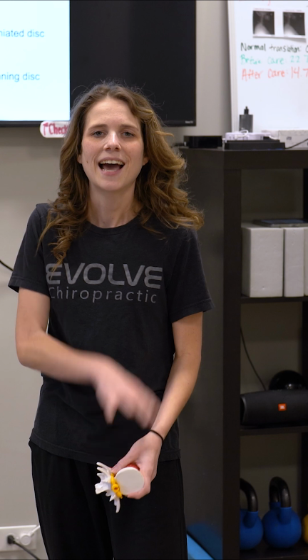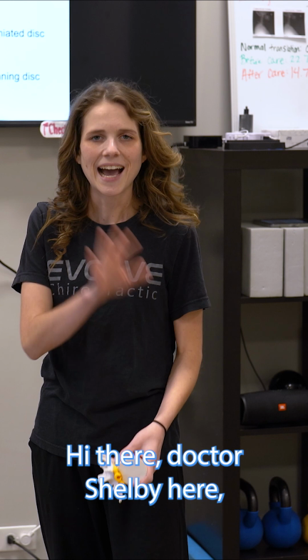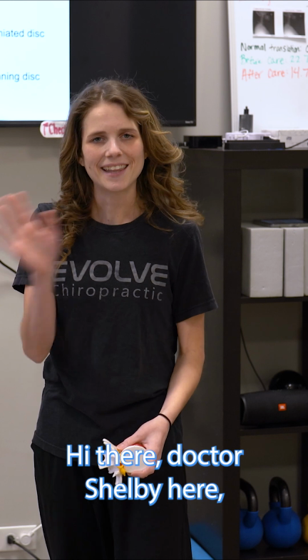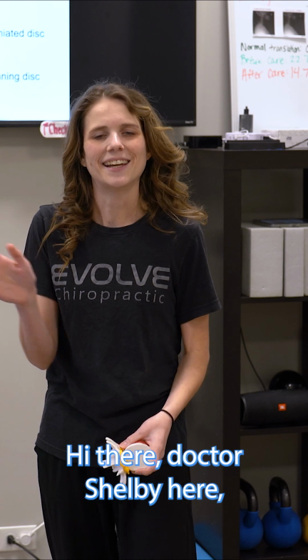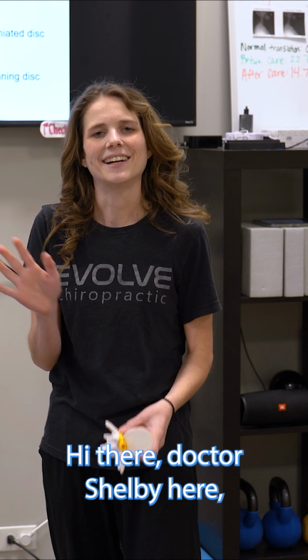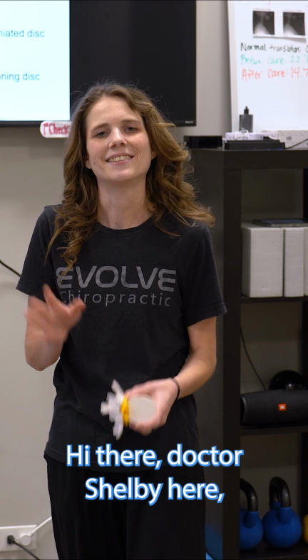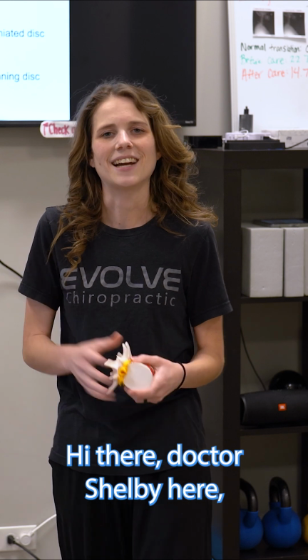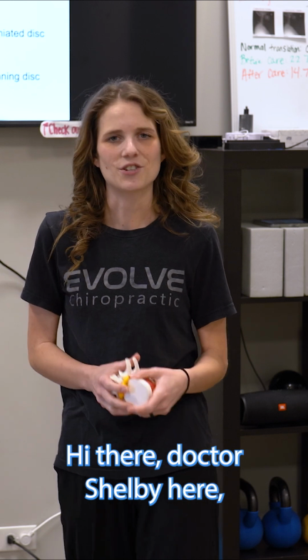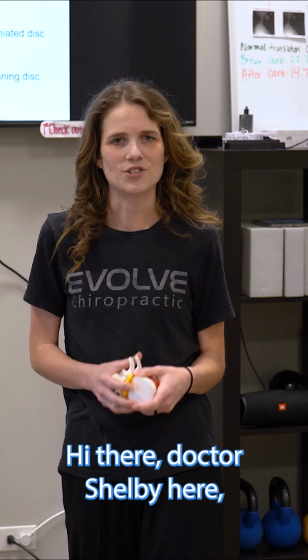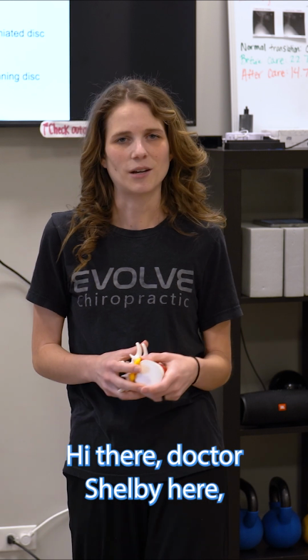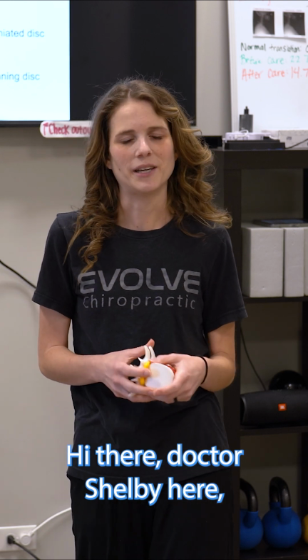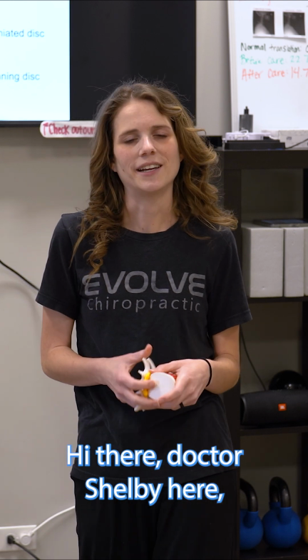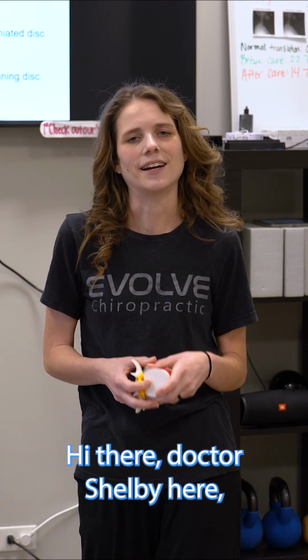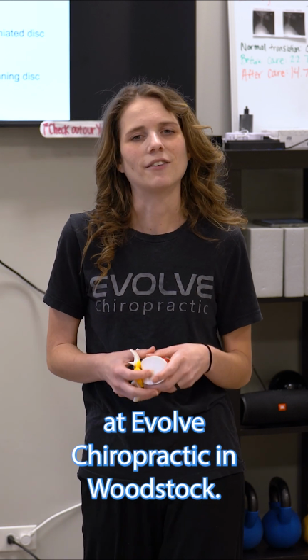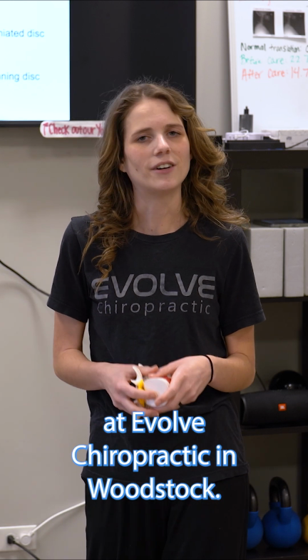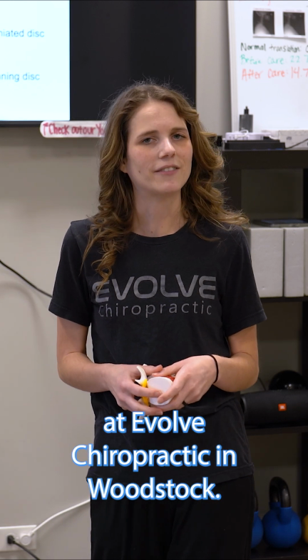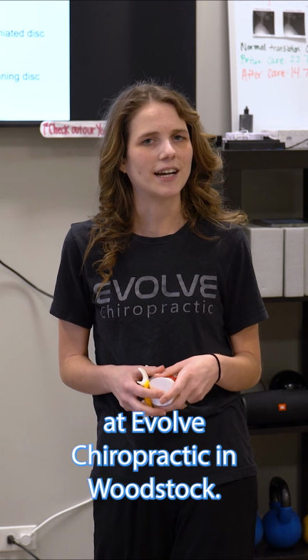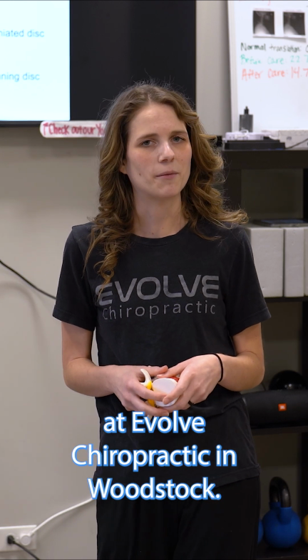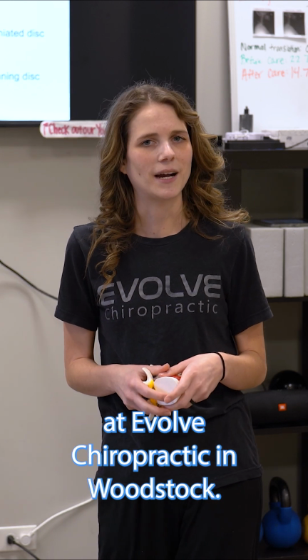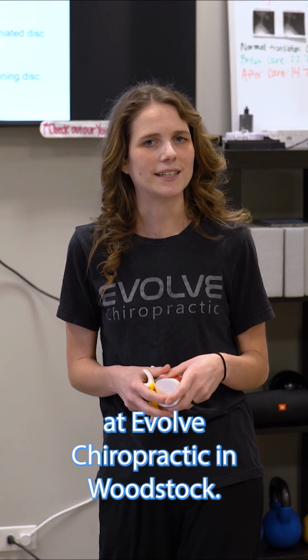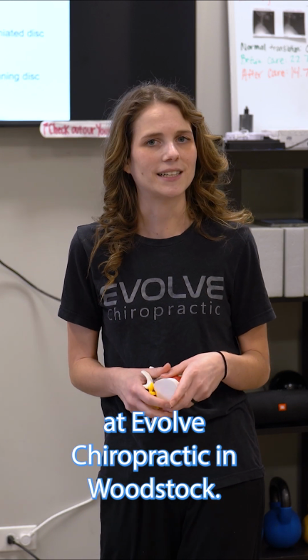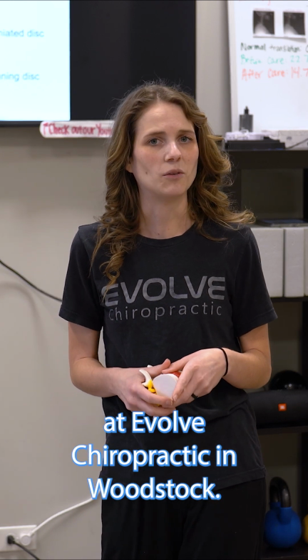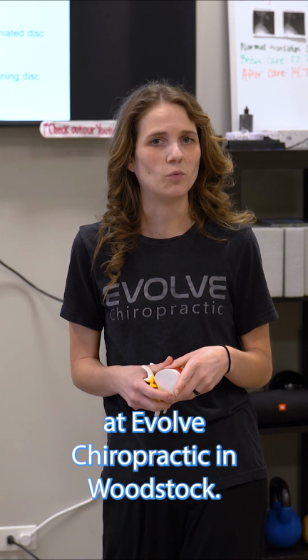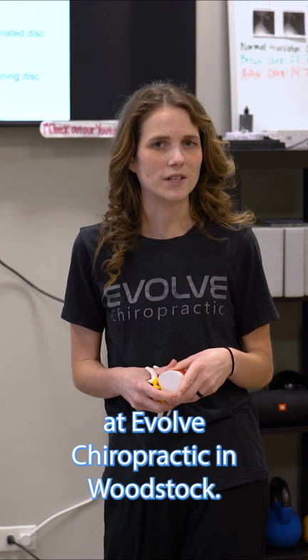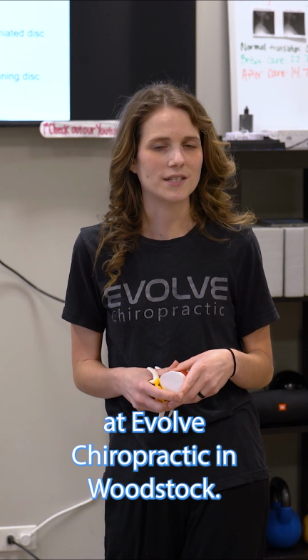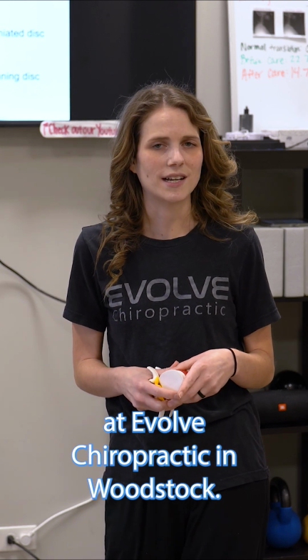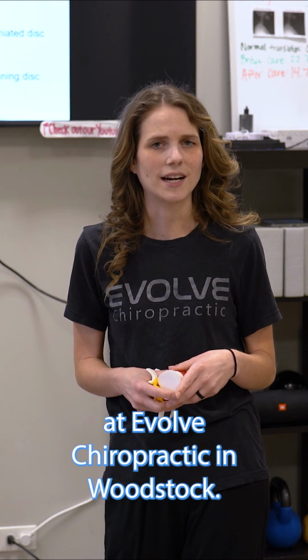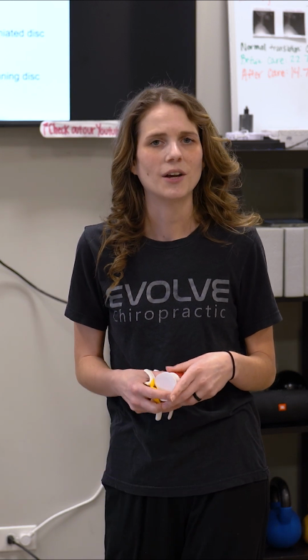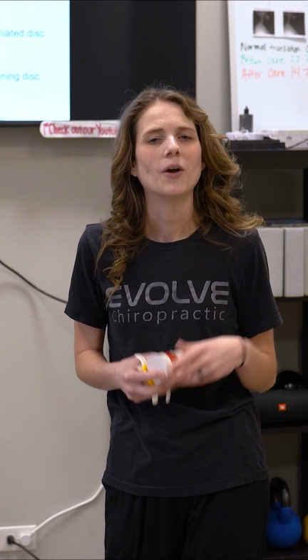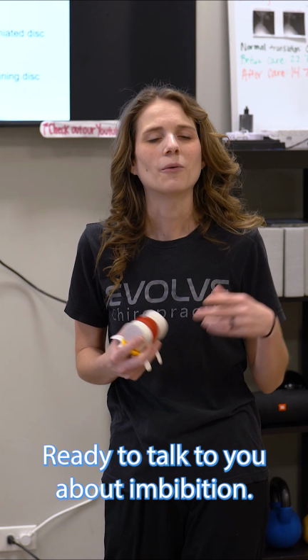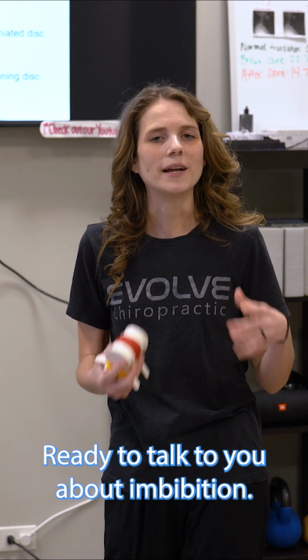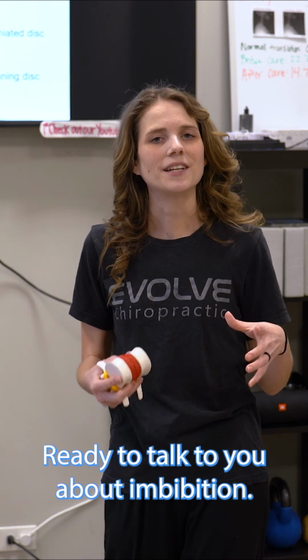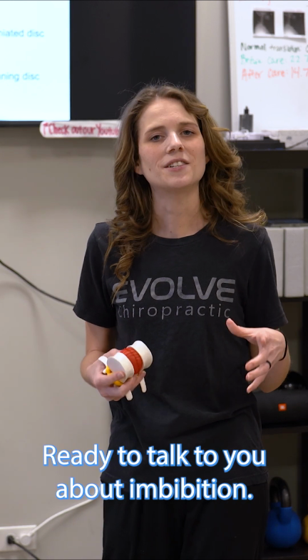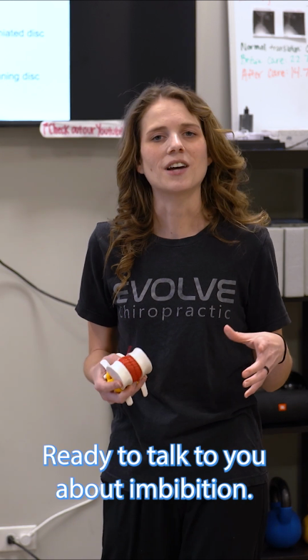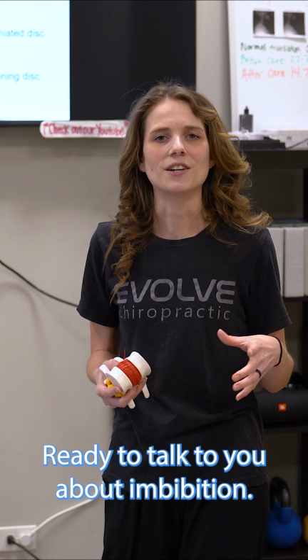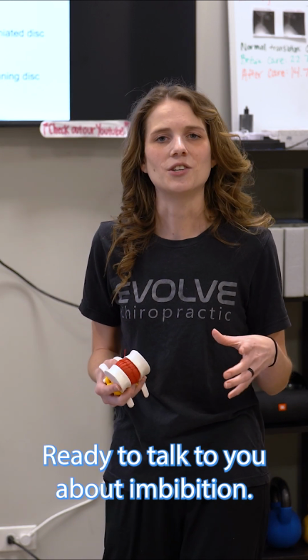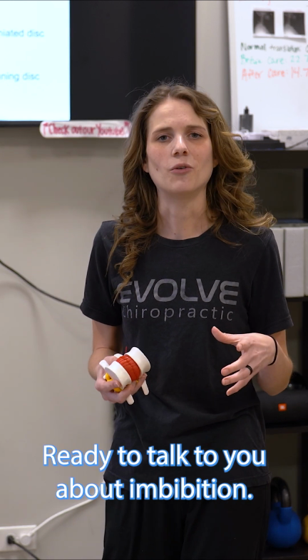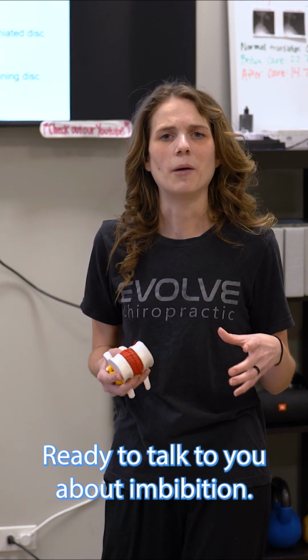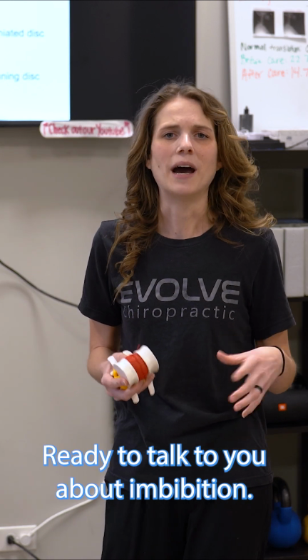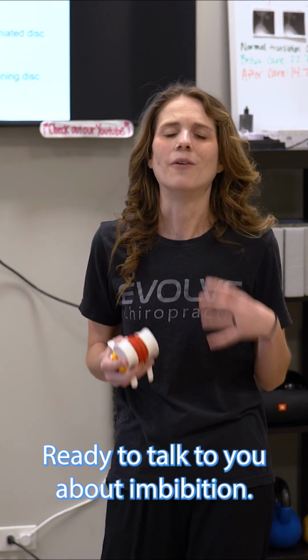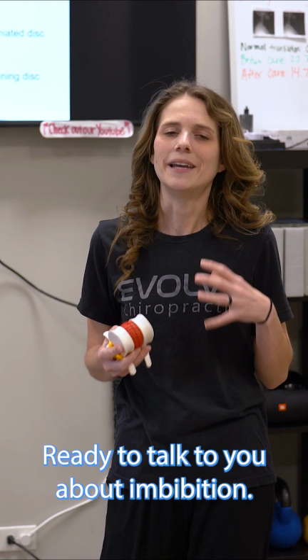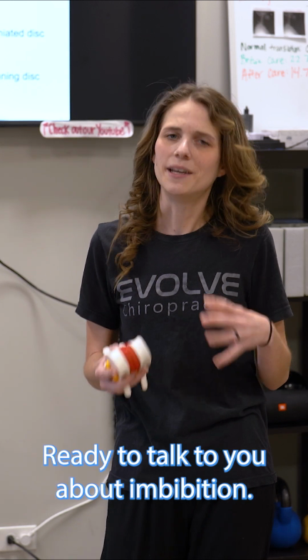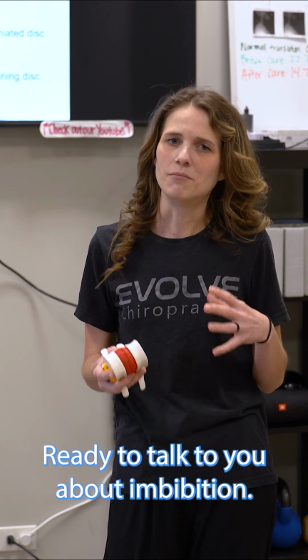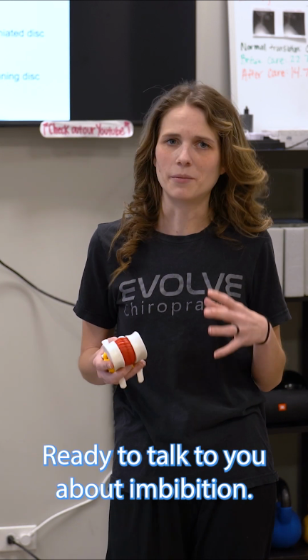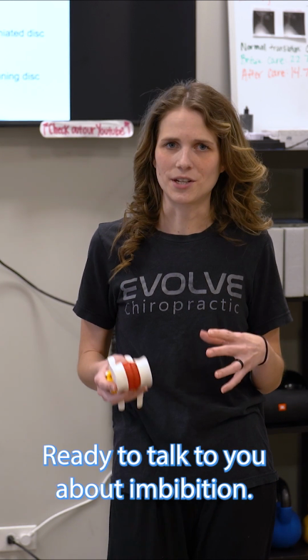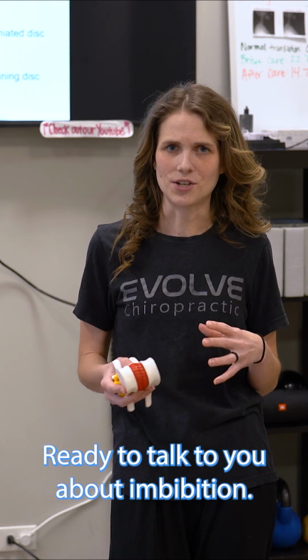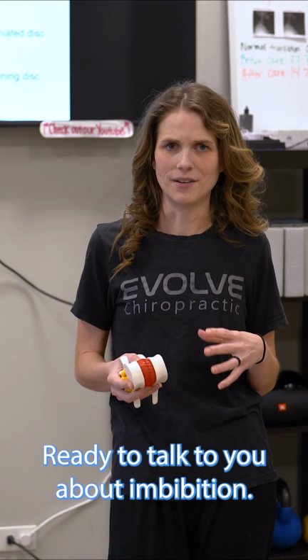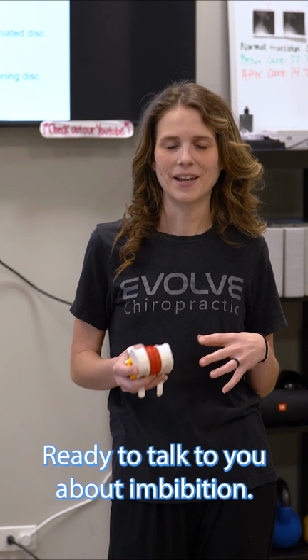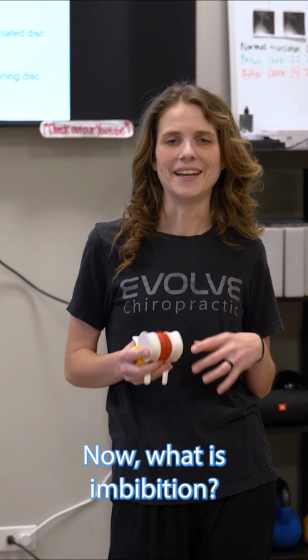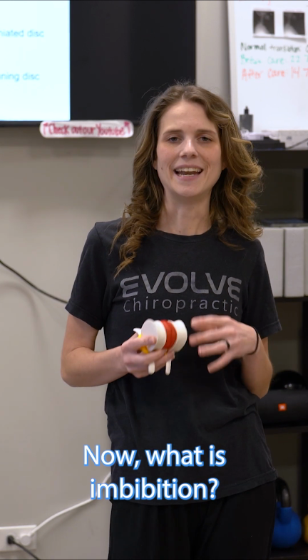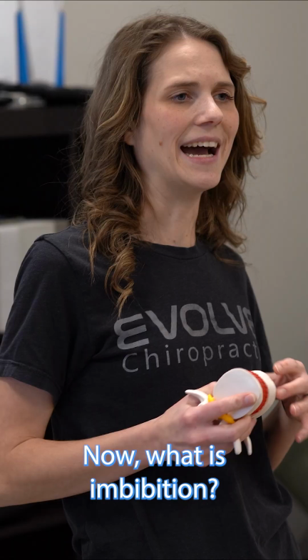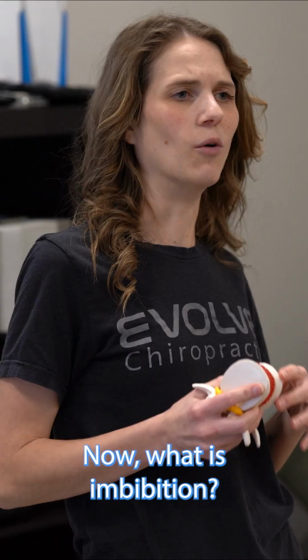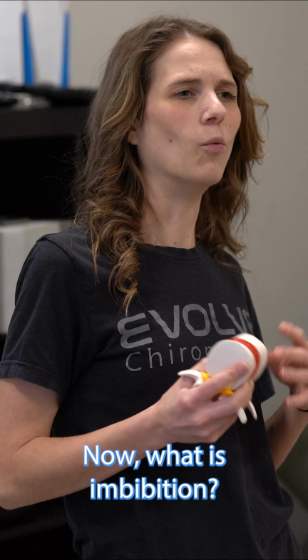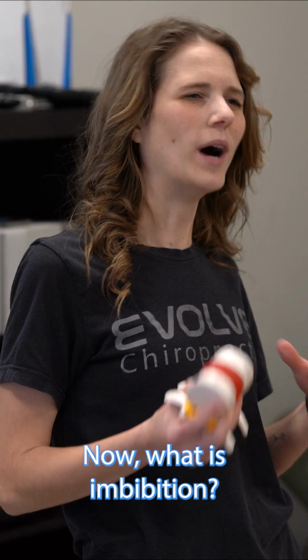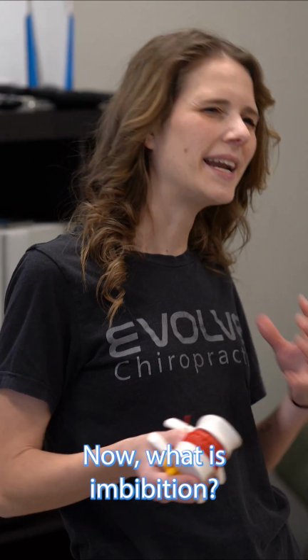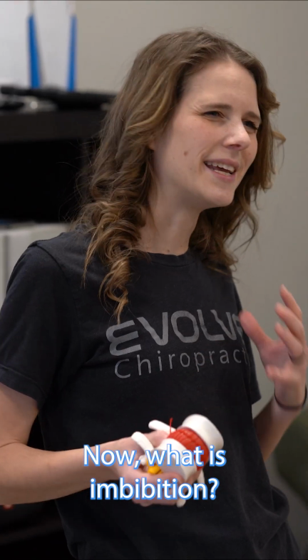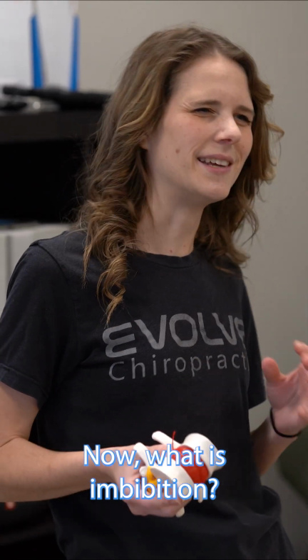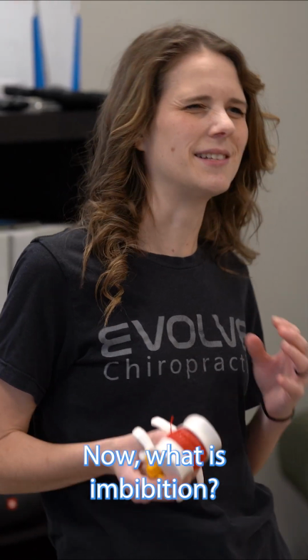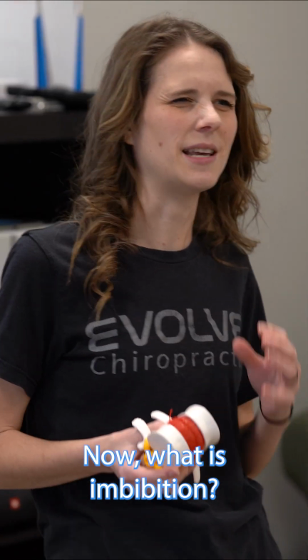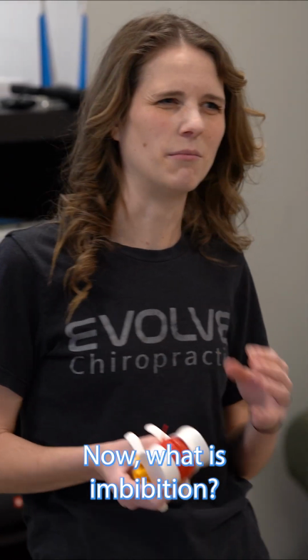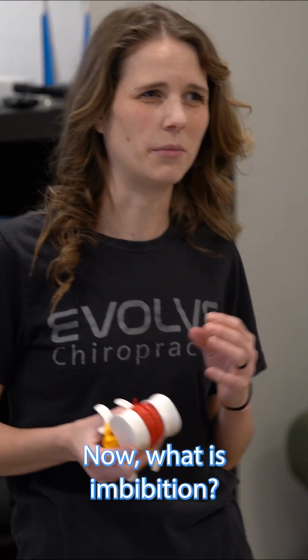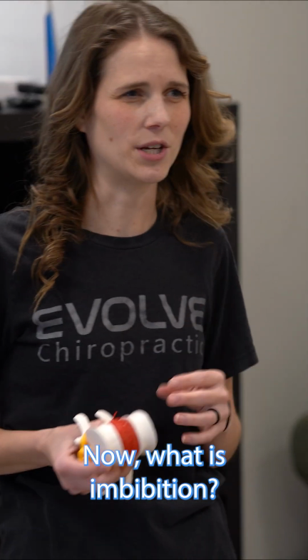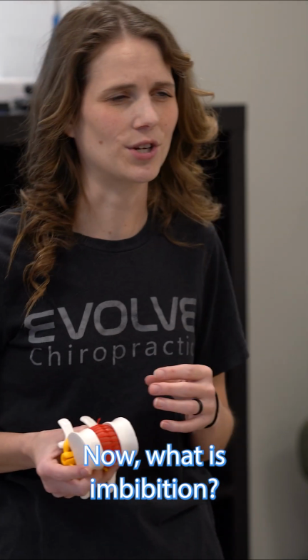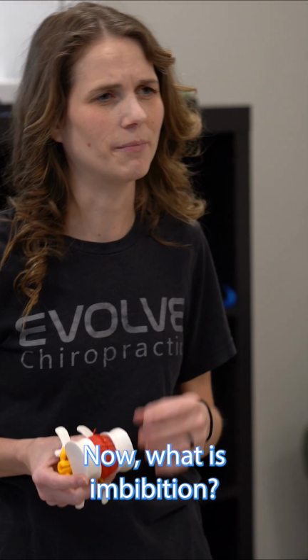Hi there, Dr. Shelby here at Evolve Chiropractic in Woodstock, ready to talk to you about imbibition. What is imbibition?